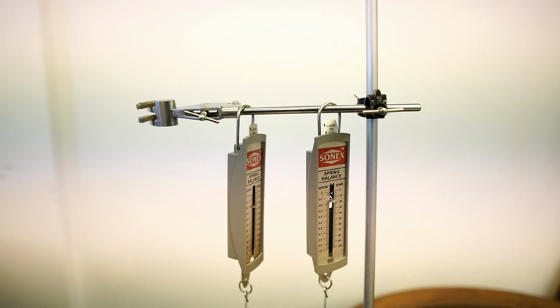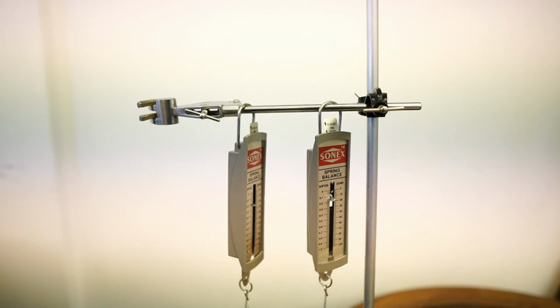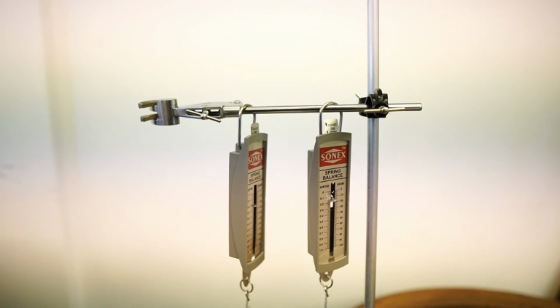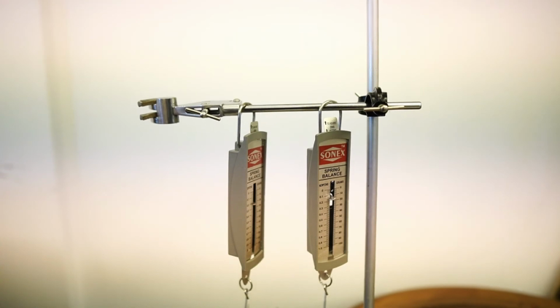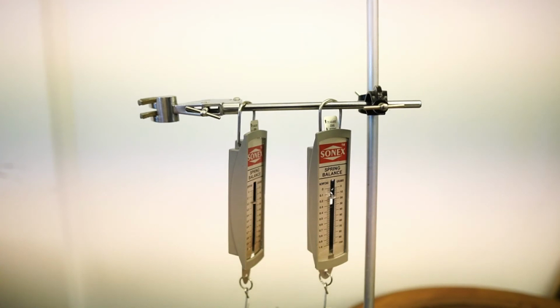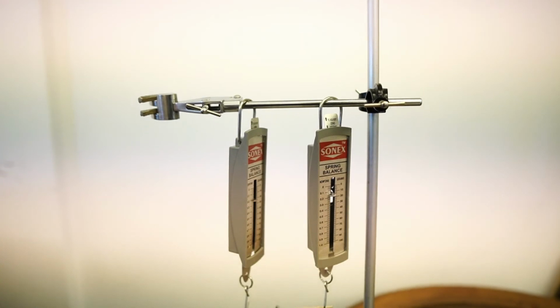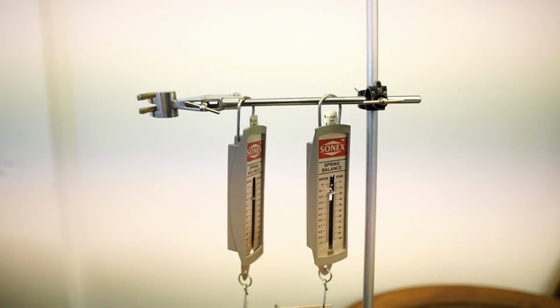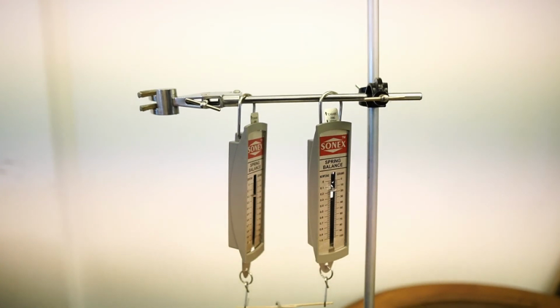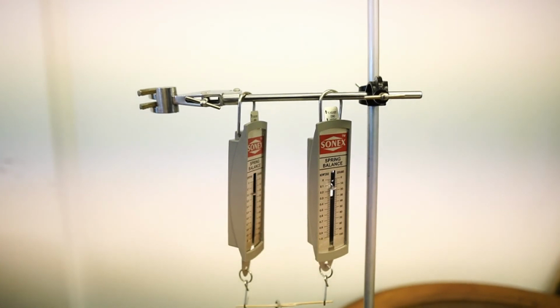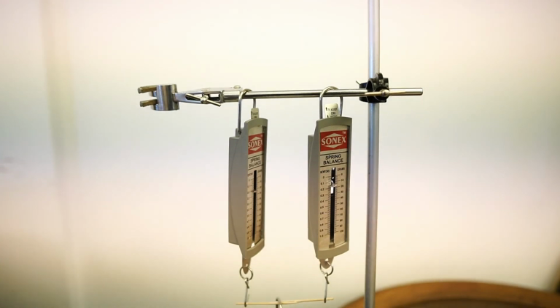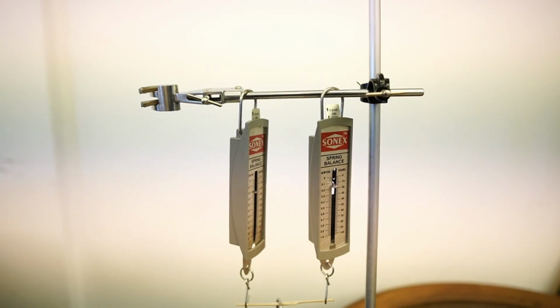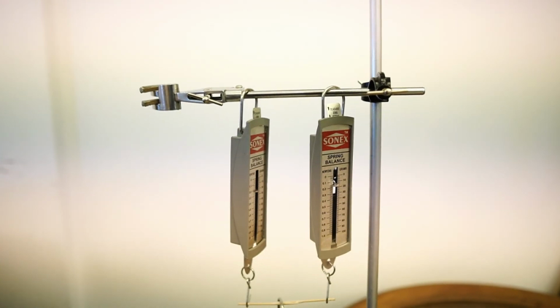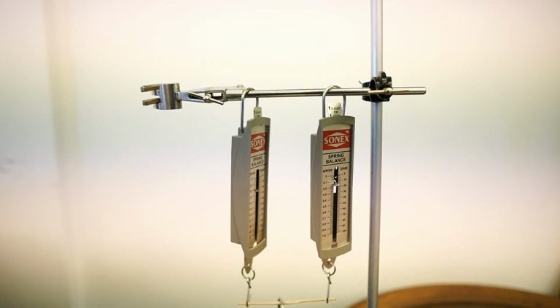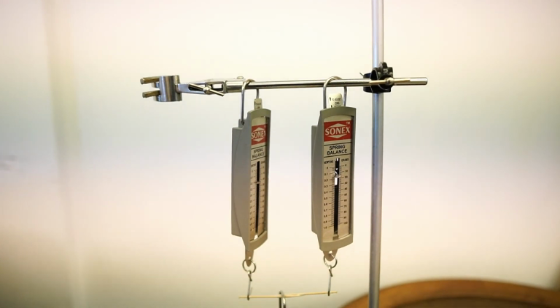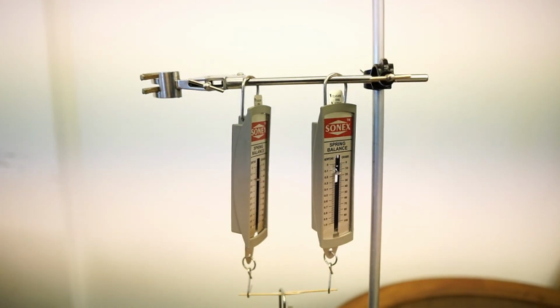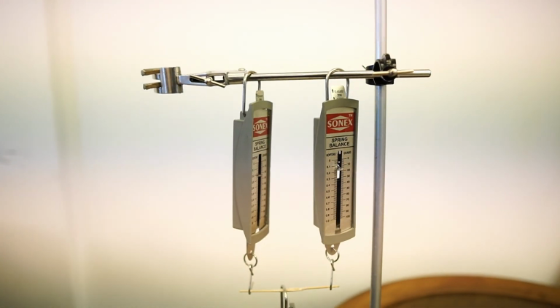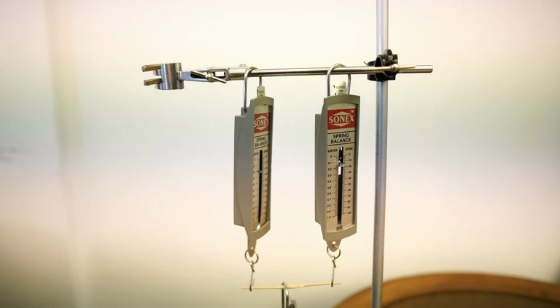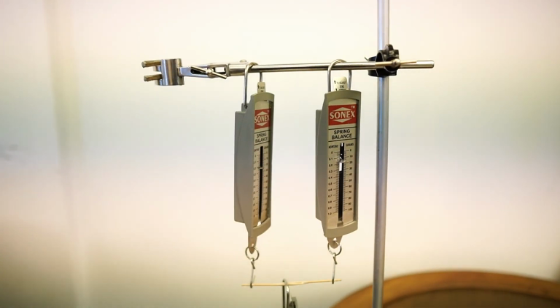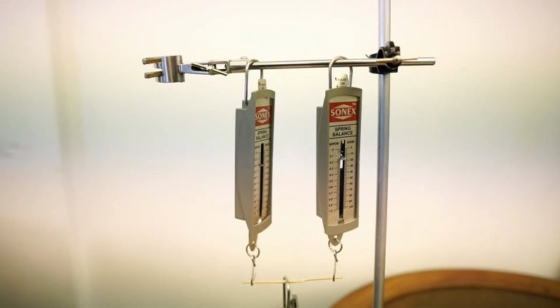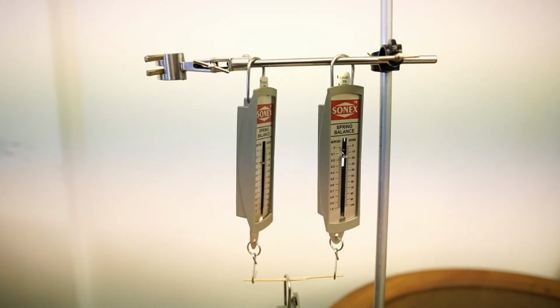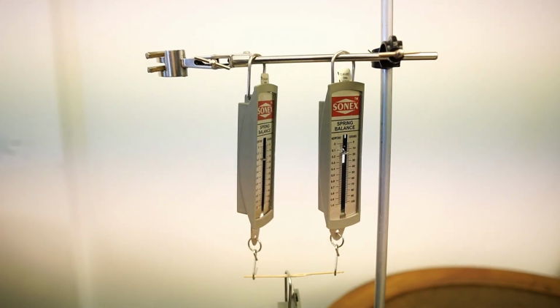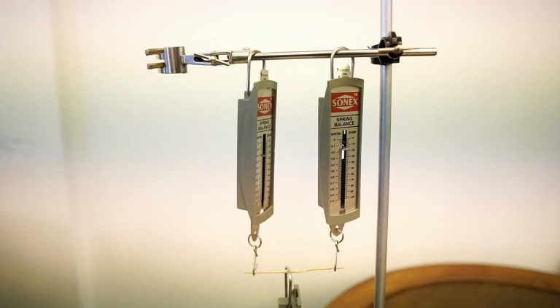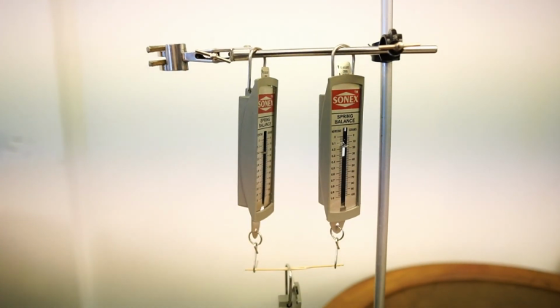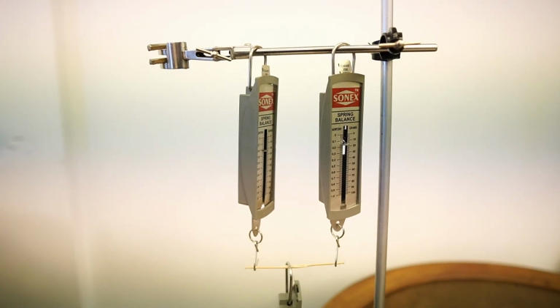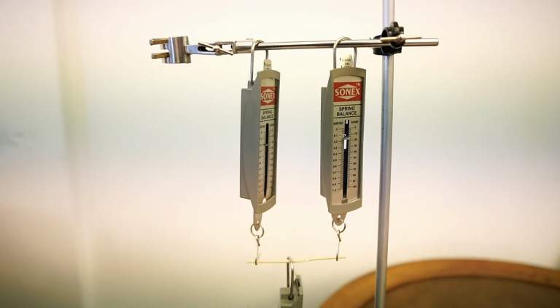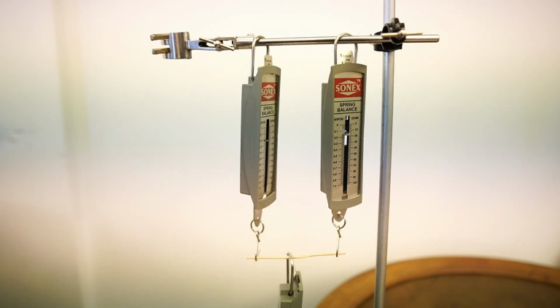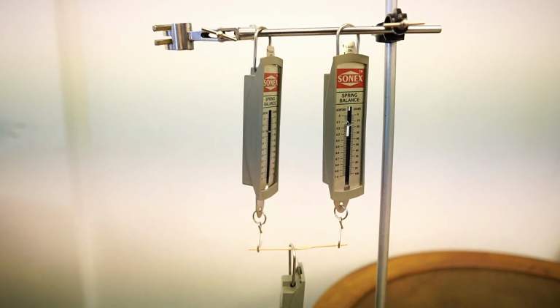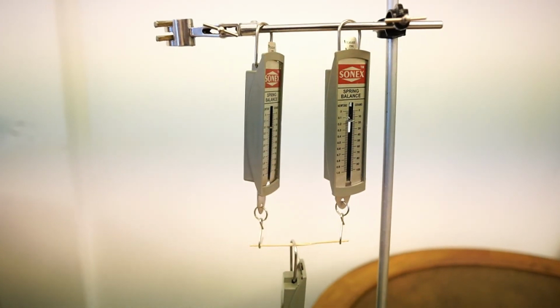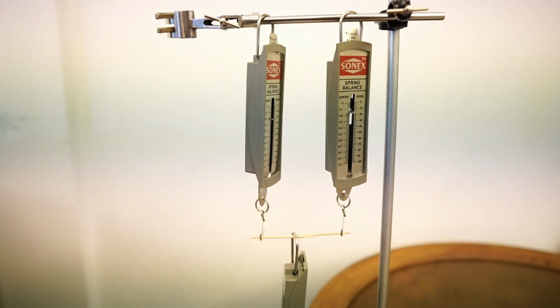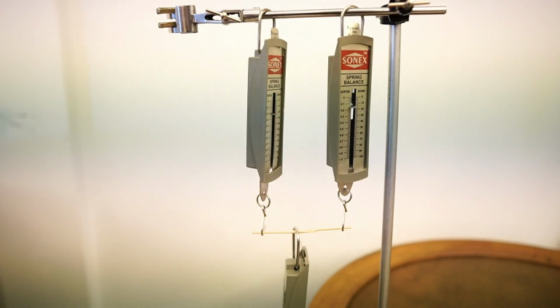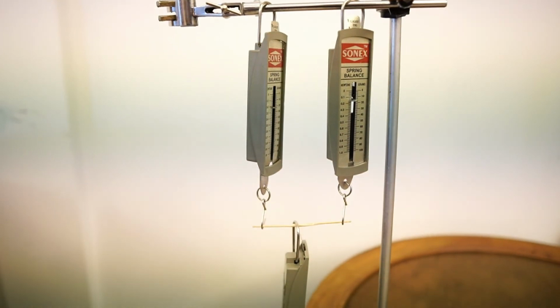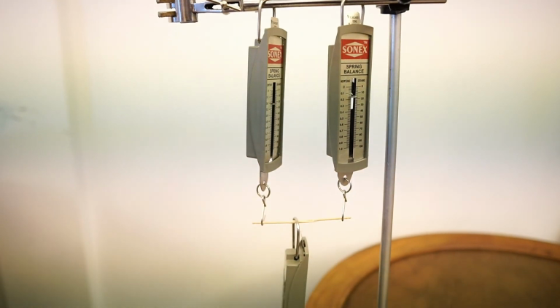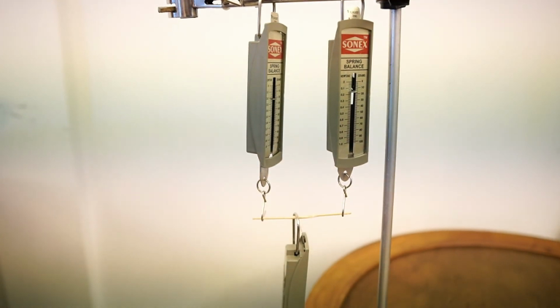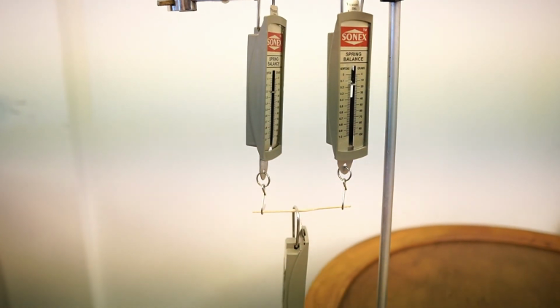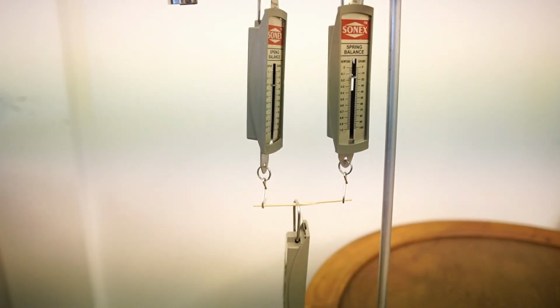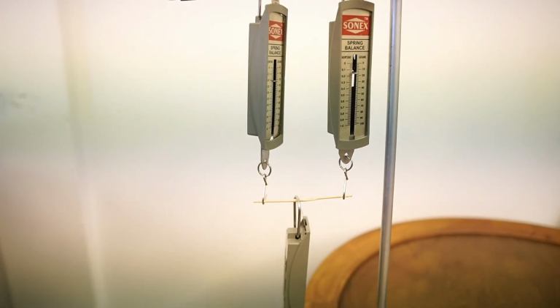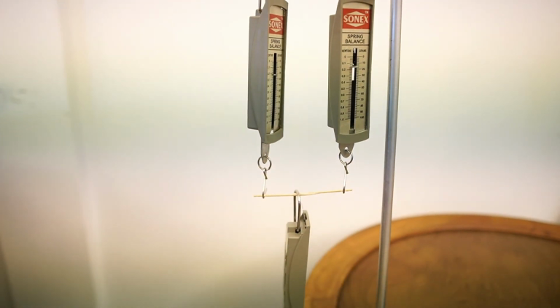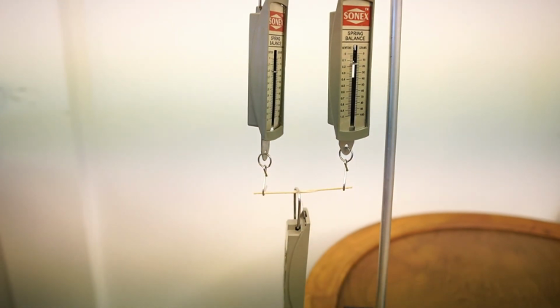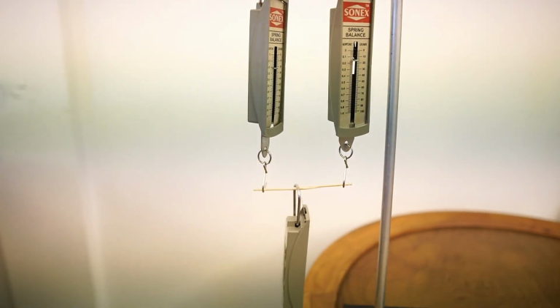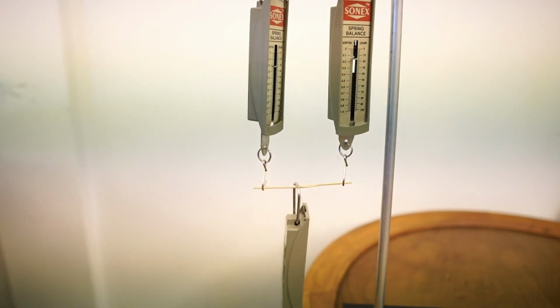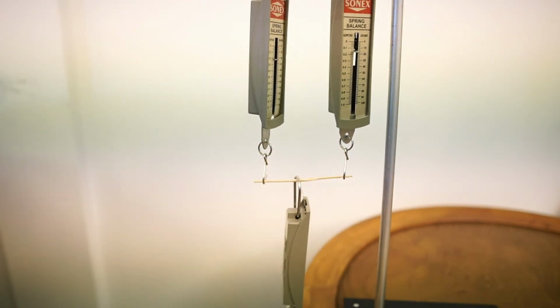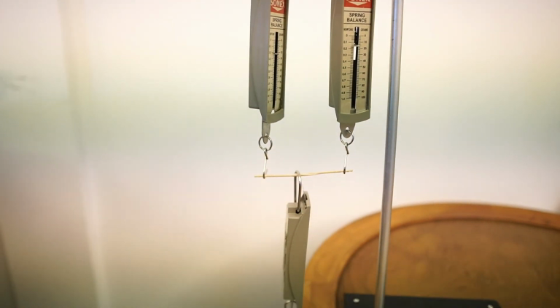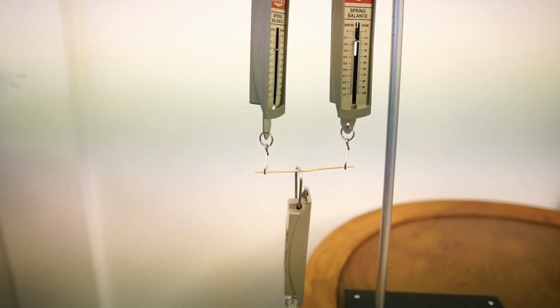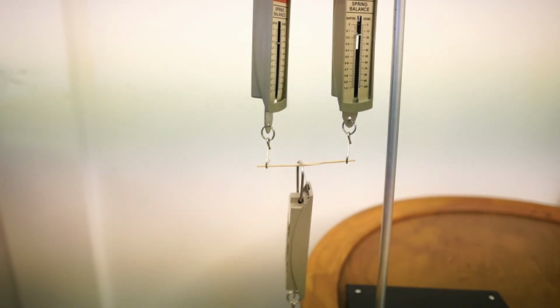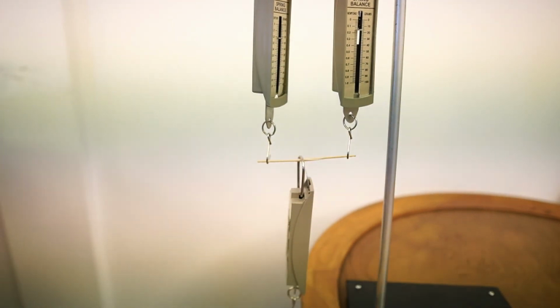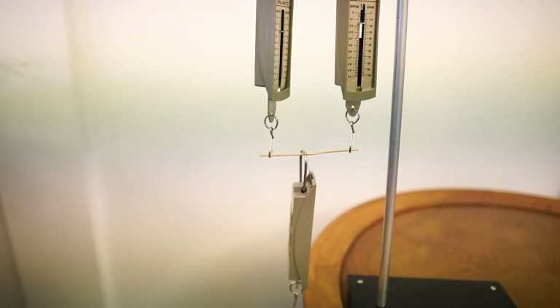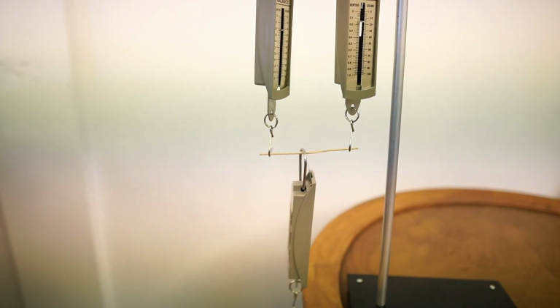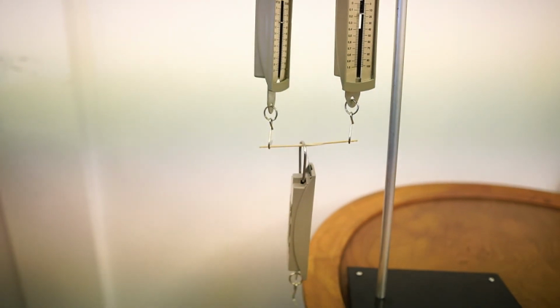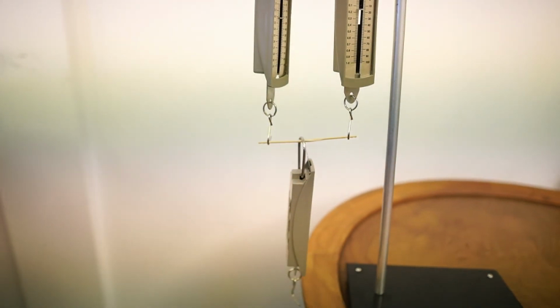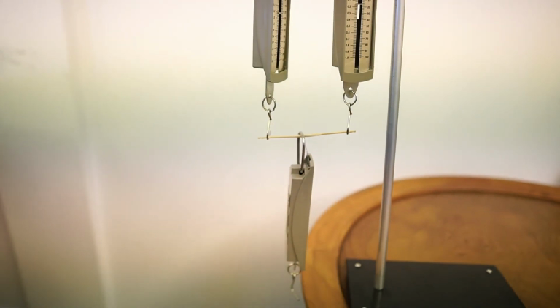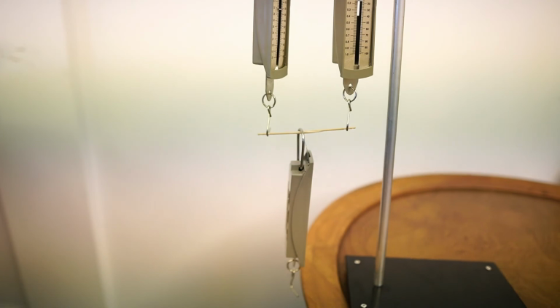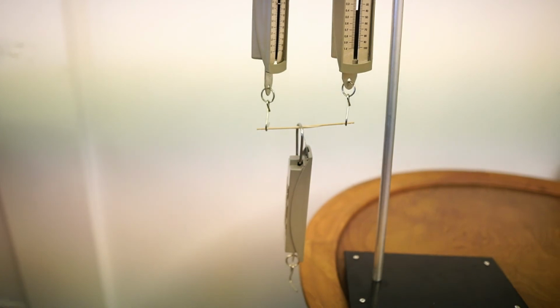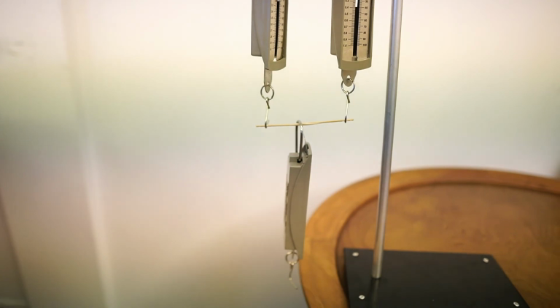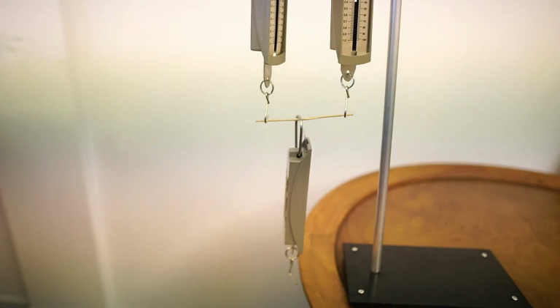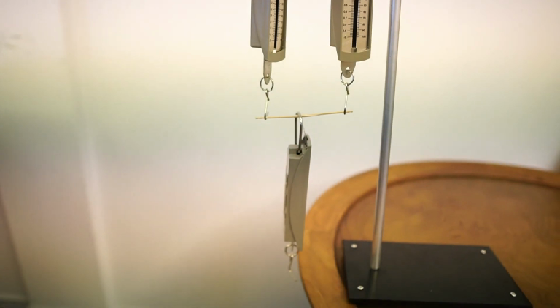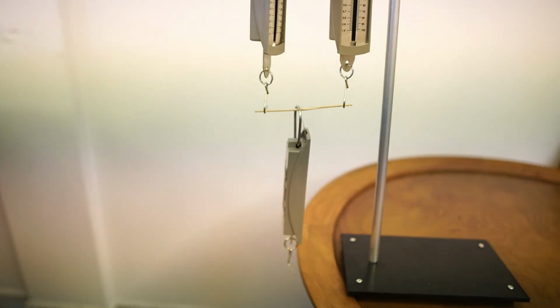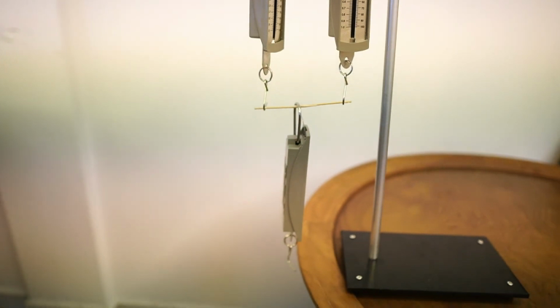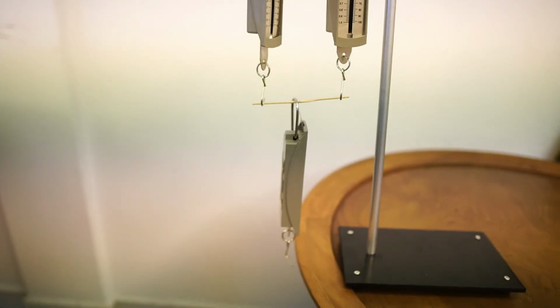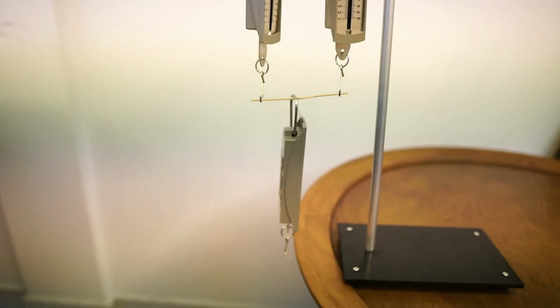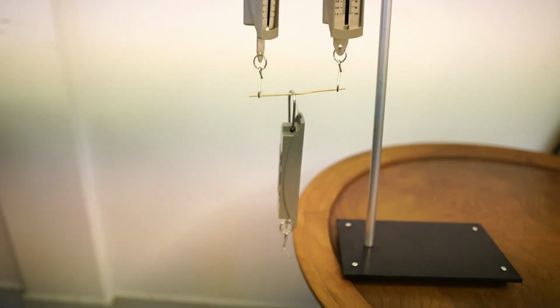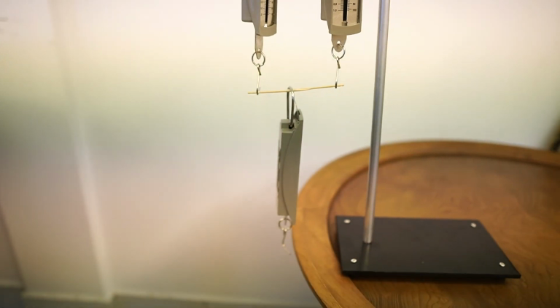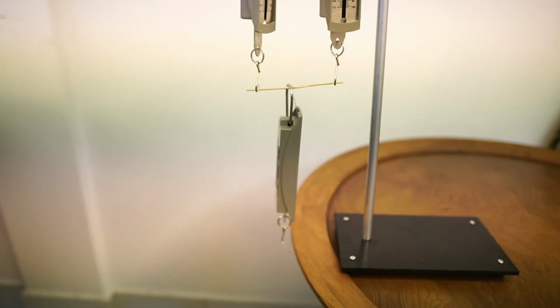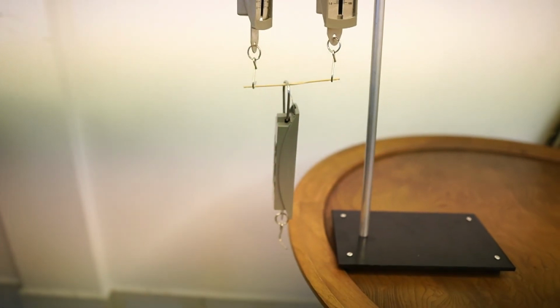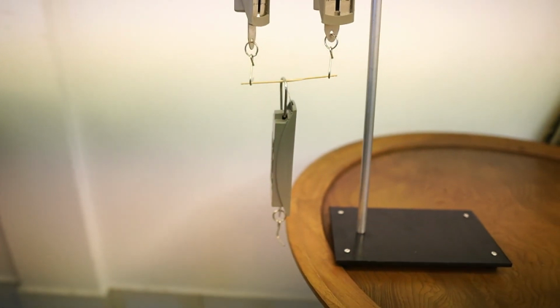When we have a combined arrangement of springs, we must look at each level separately as if it is an arrangement on its own.